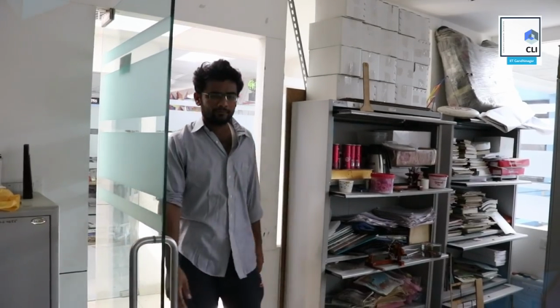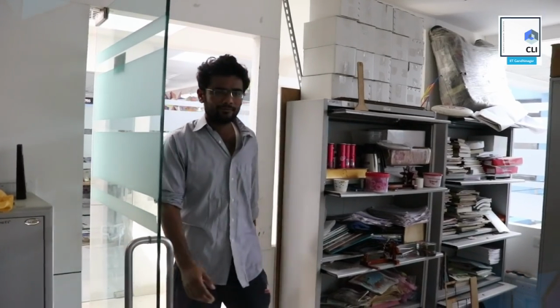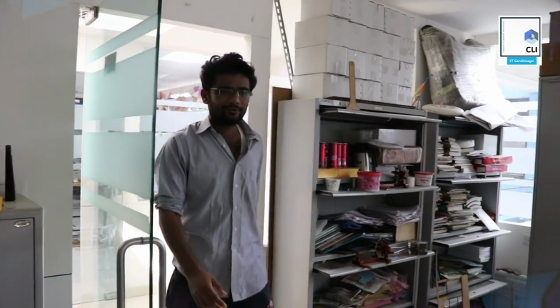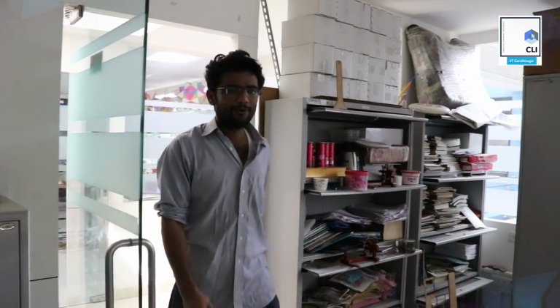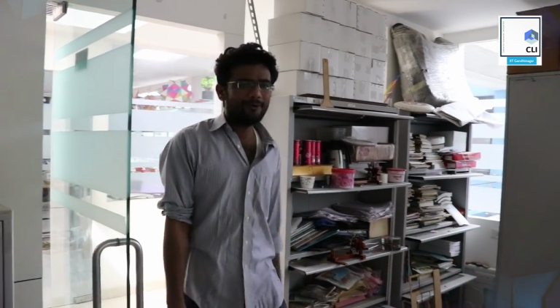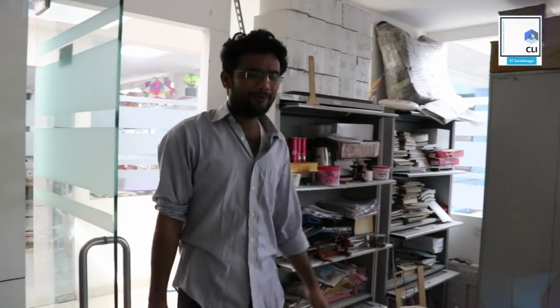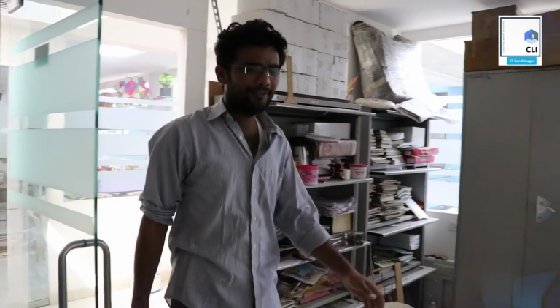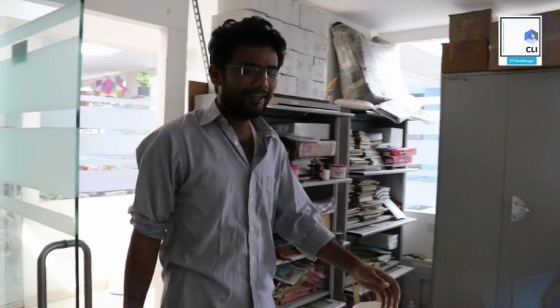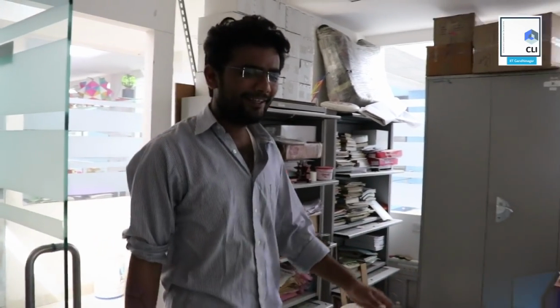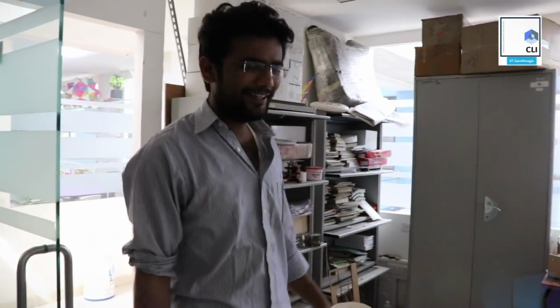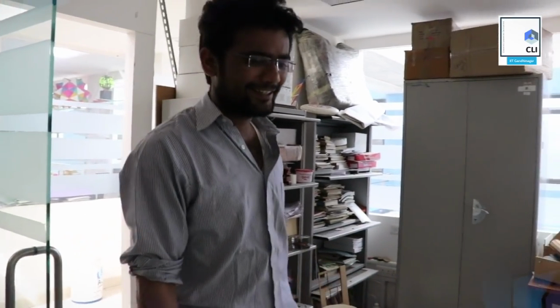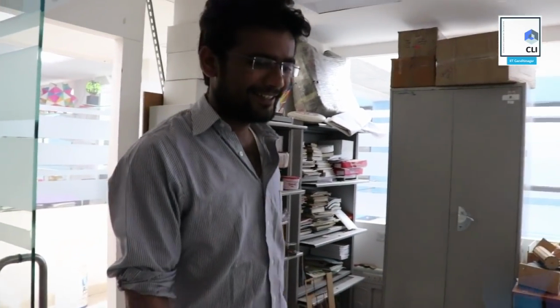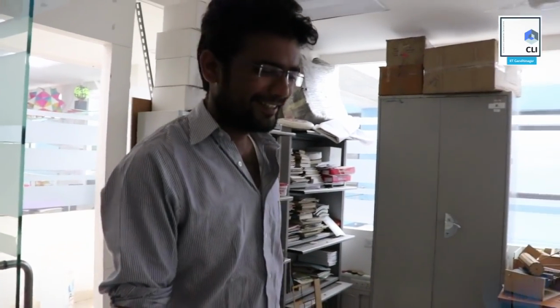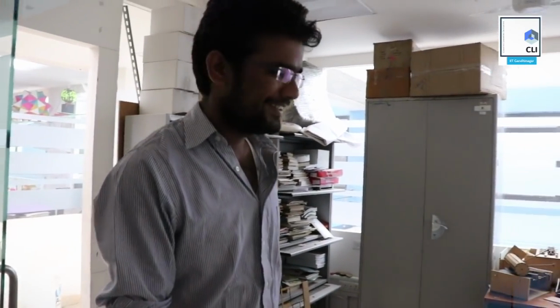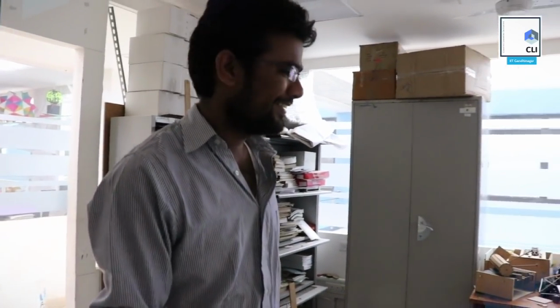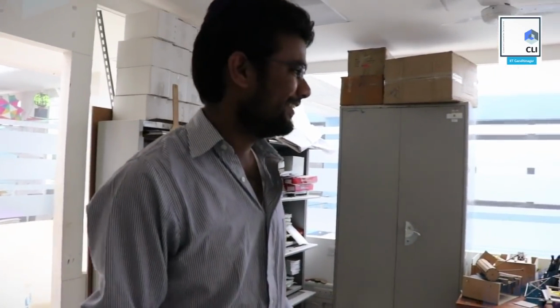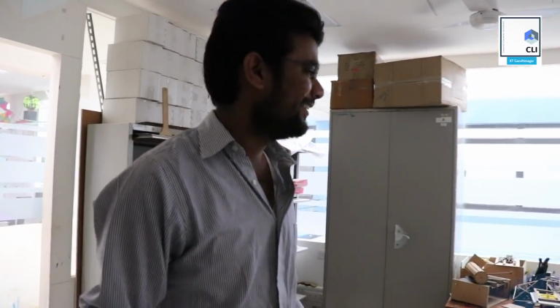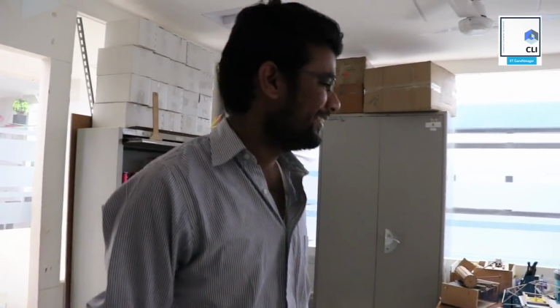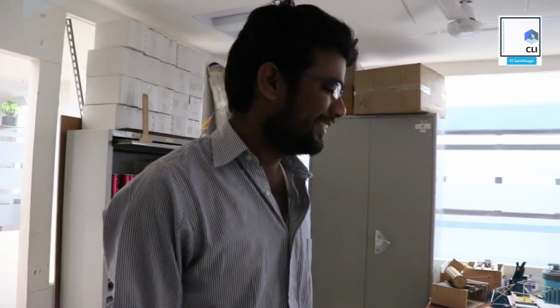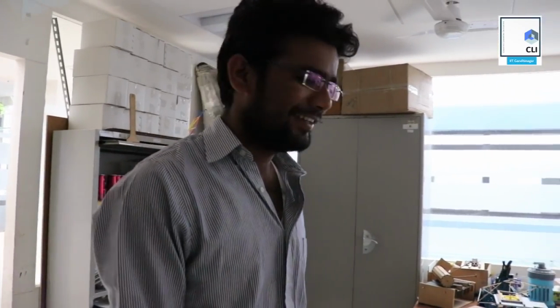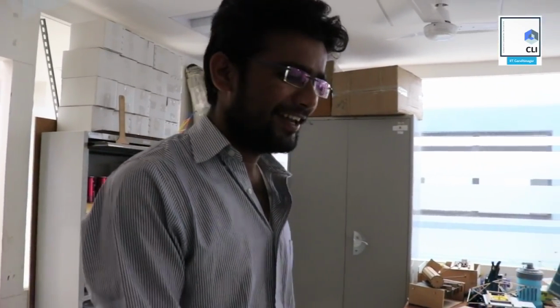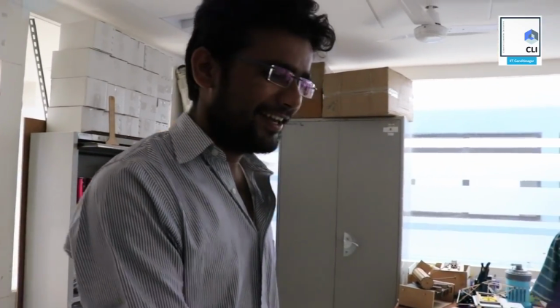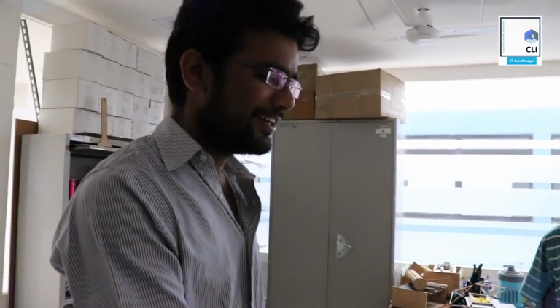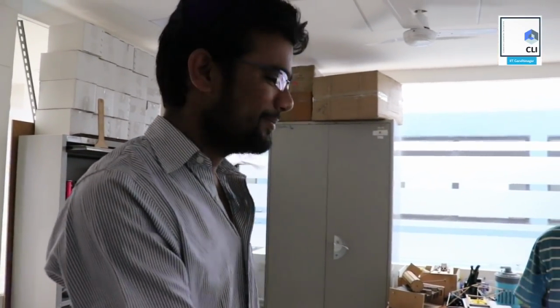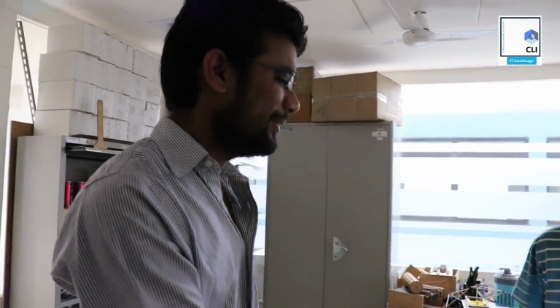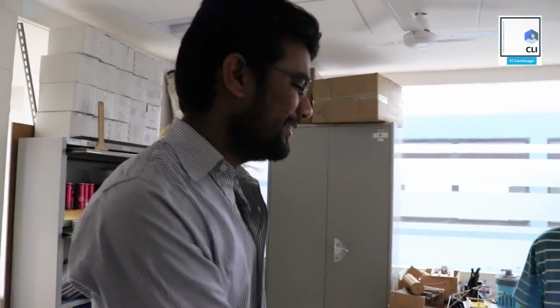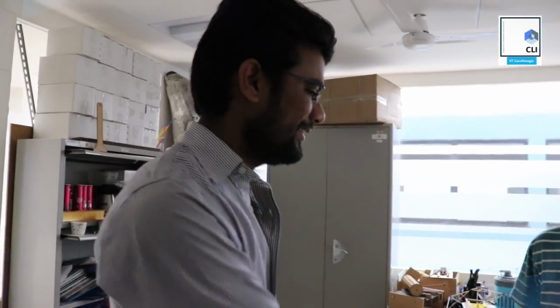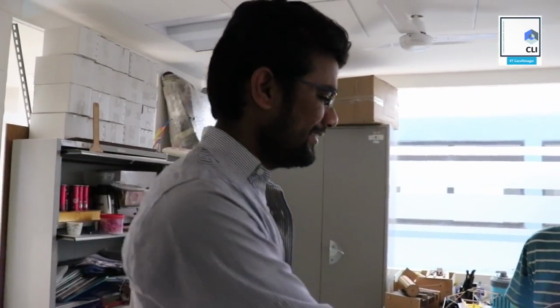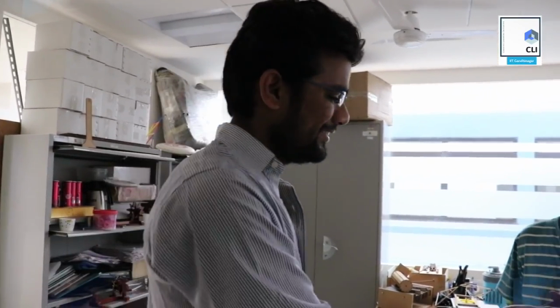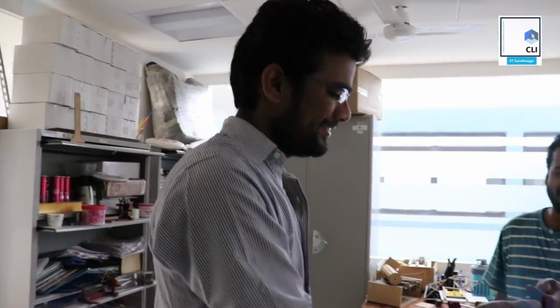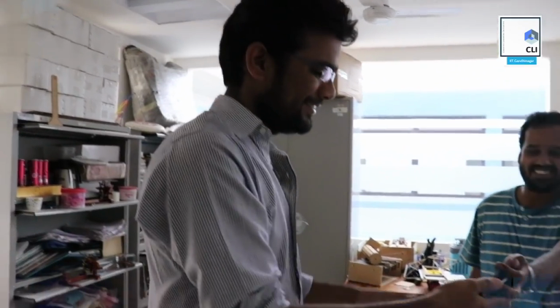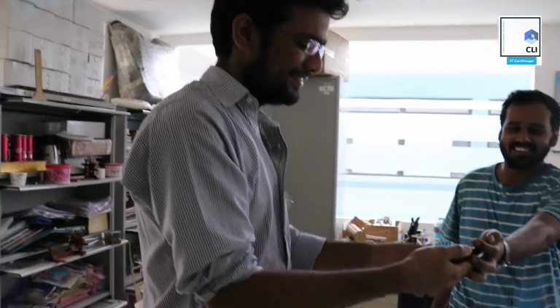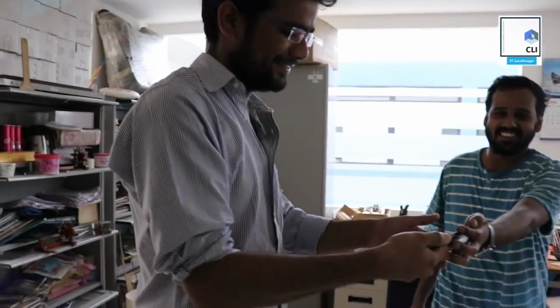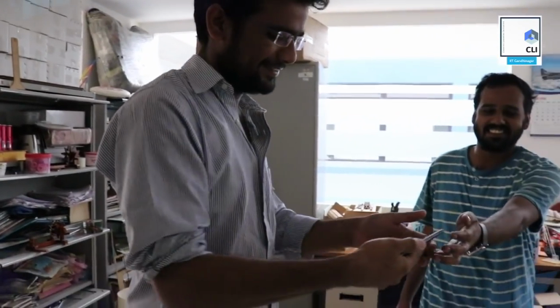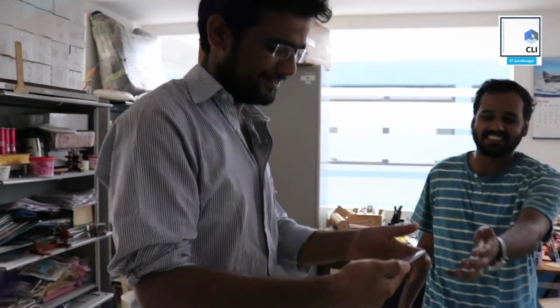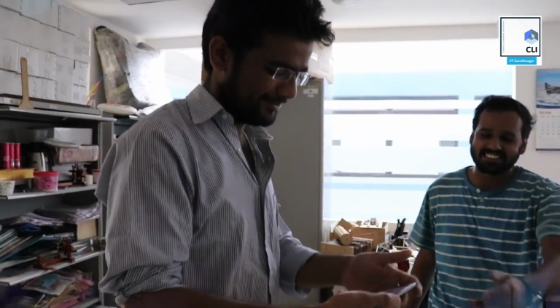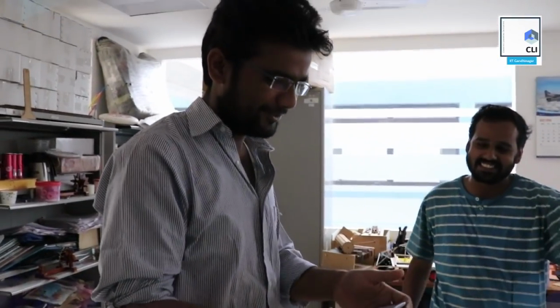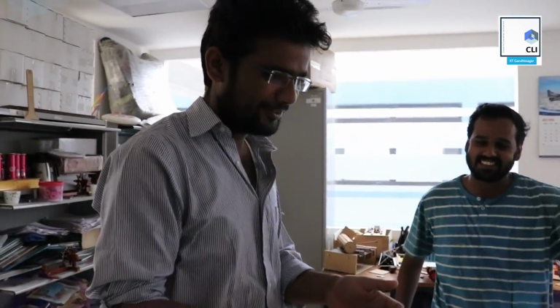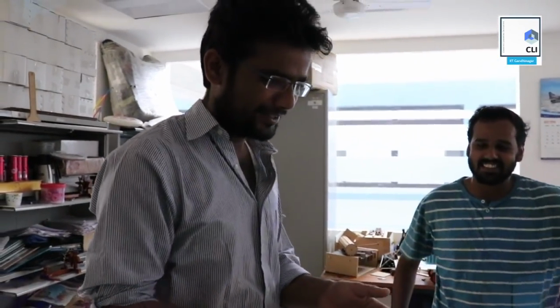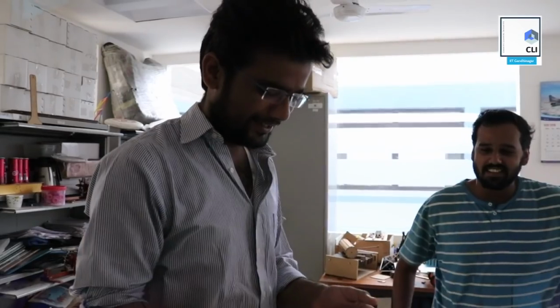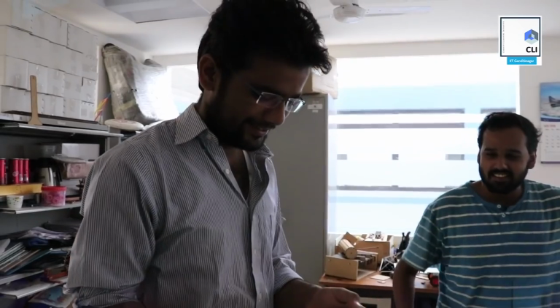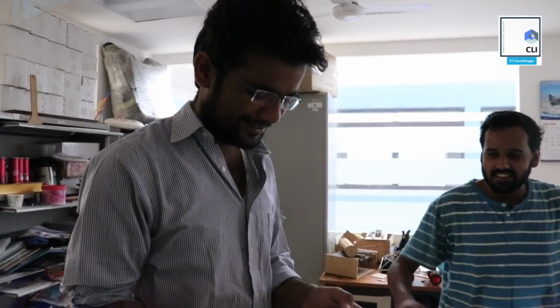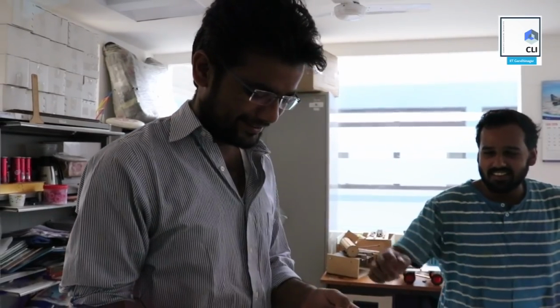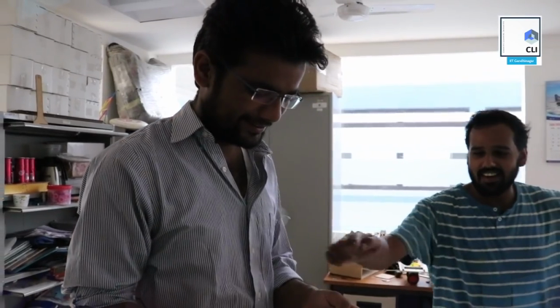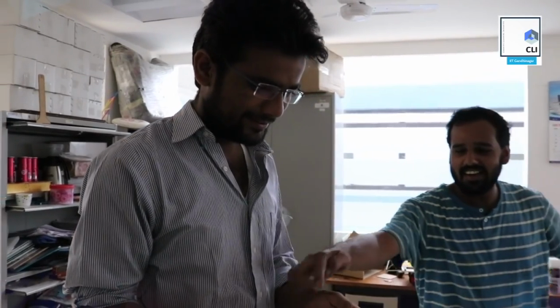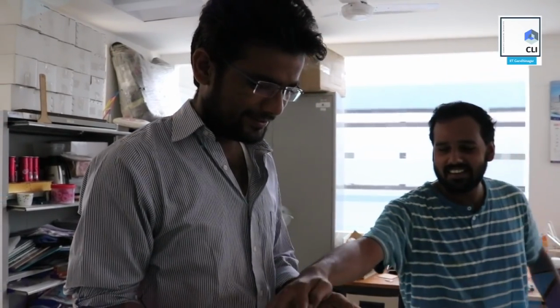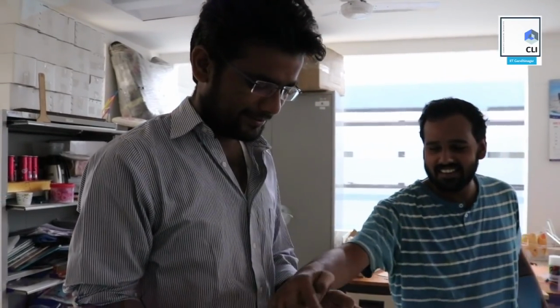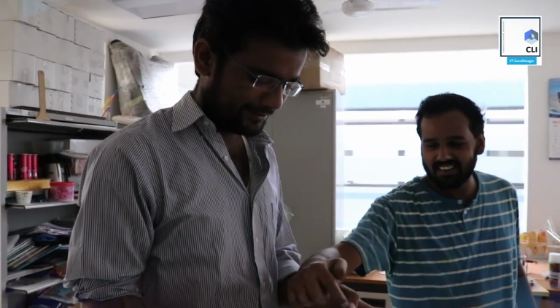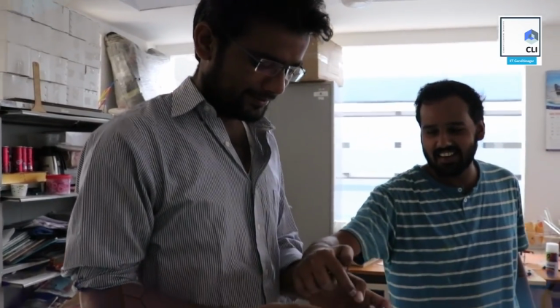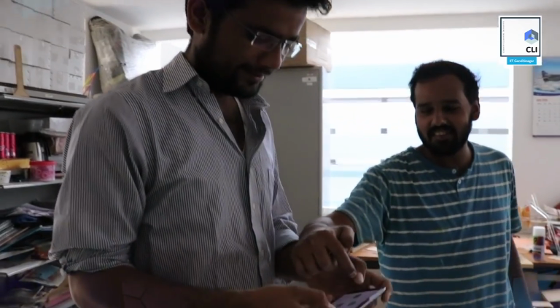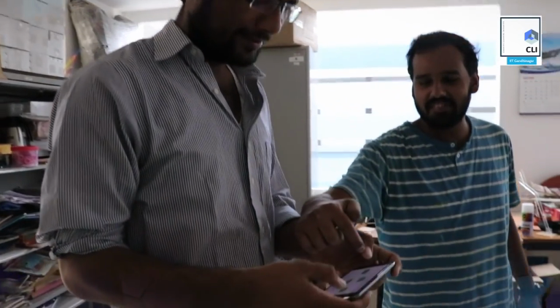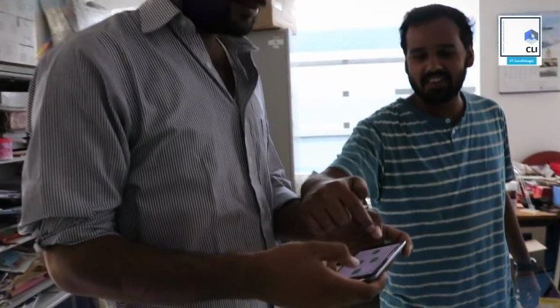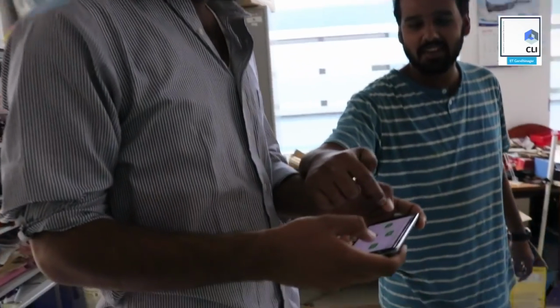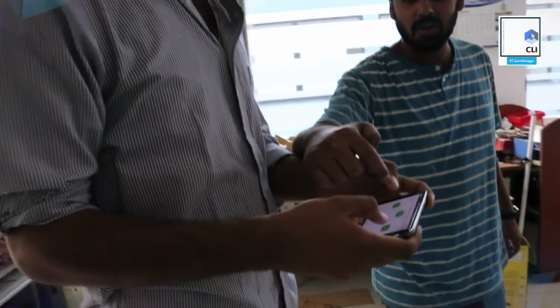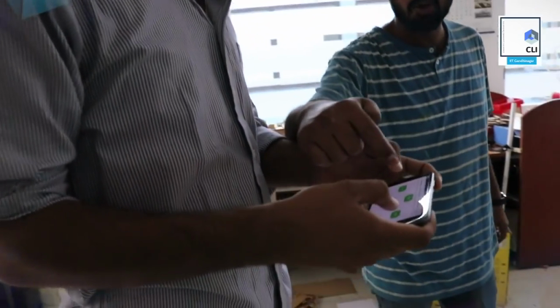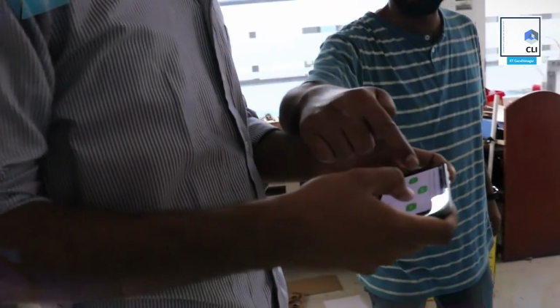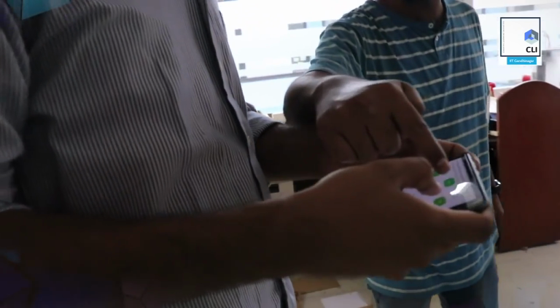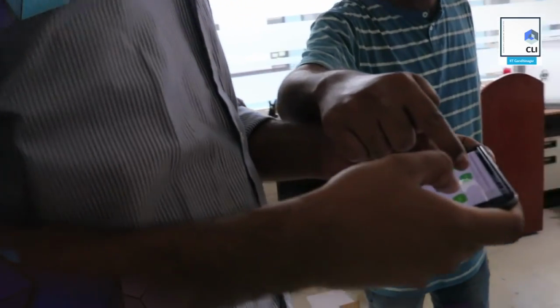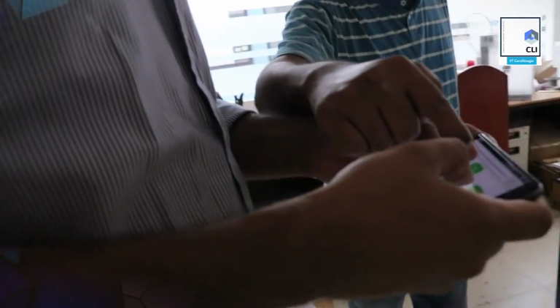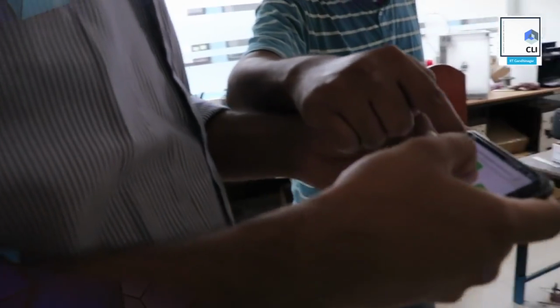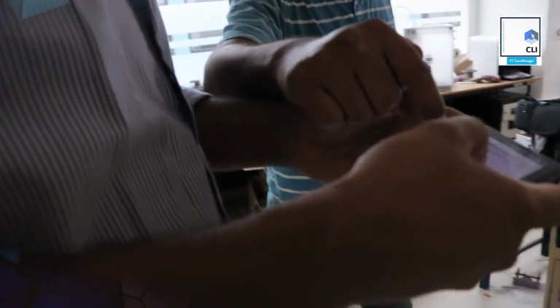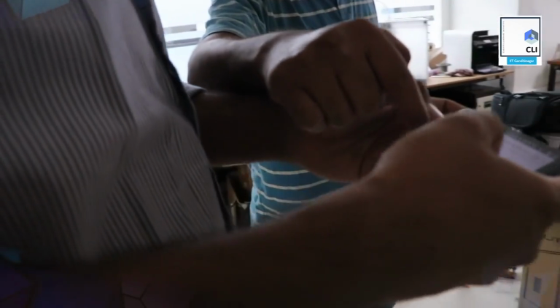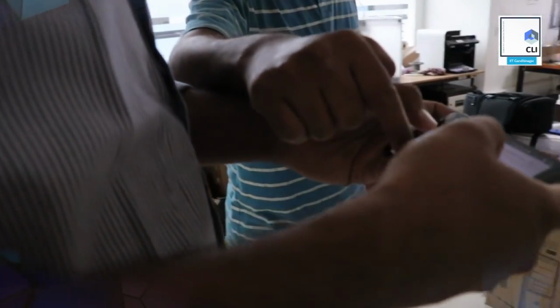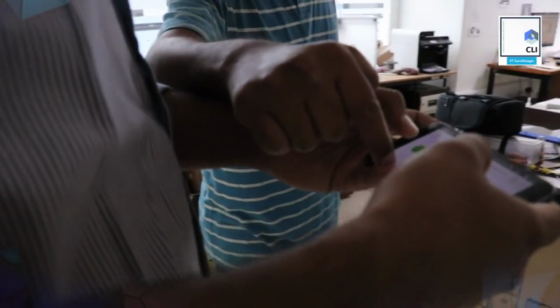Tetris! Let's play Tetris. Right, left, rotate, down.